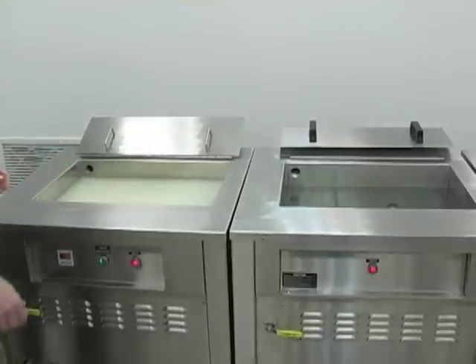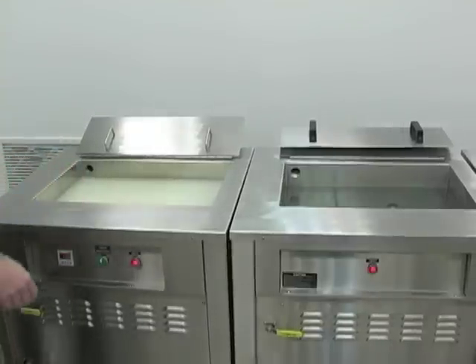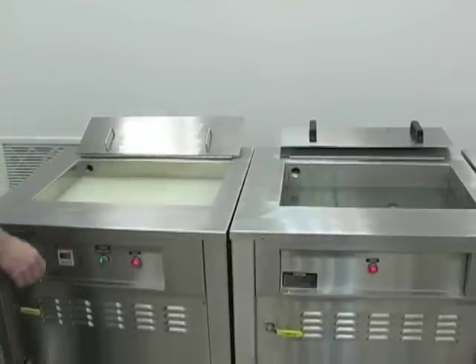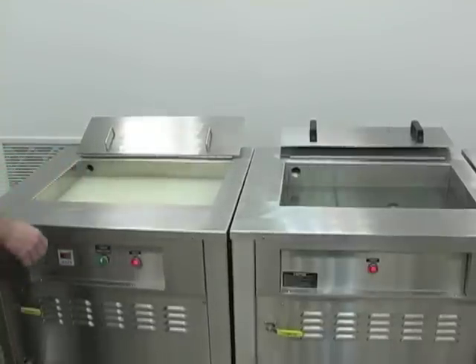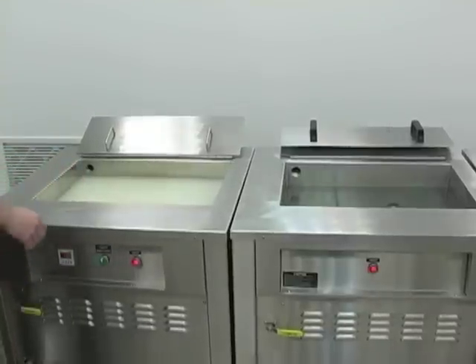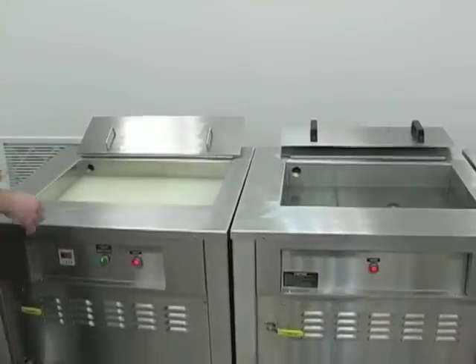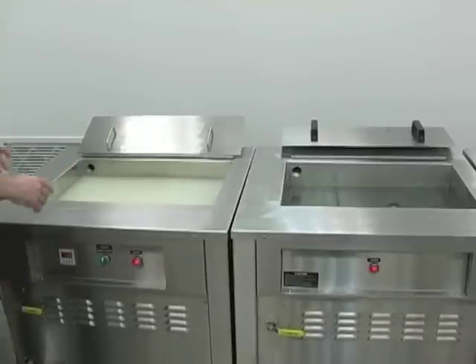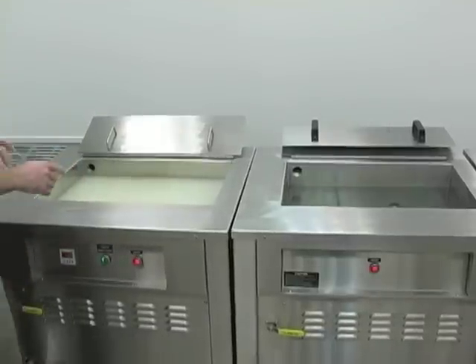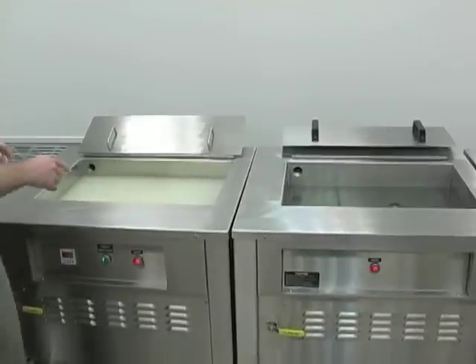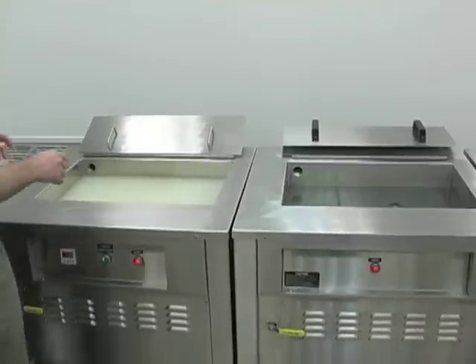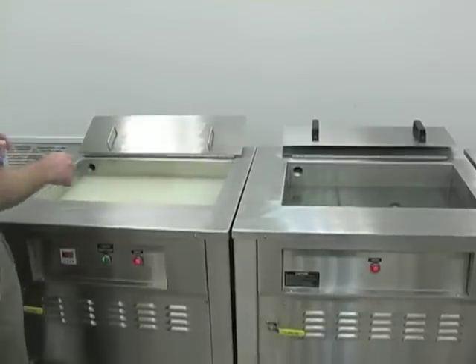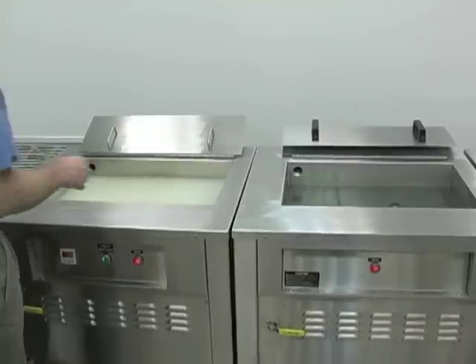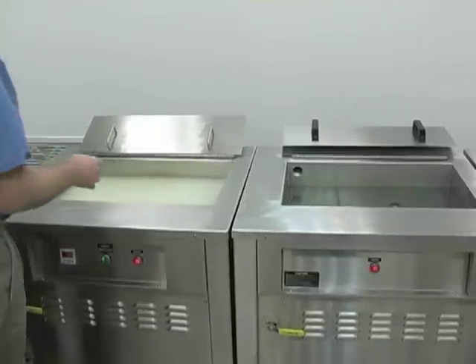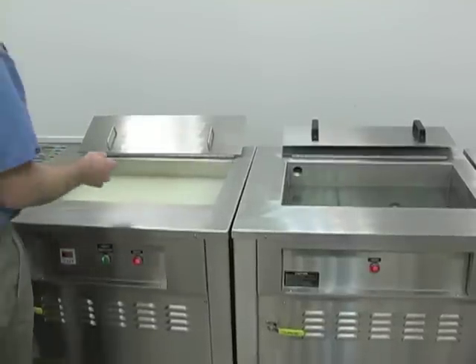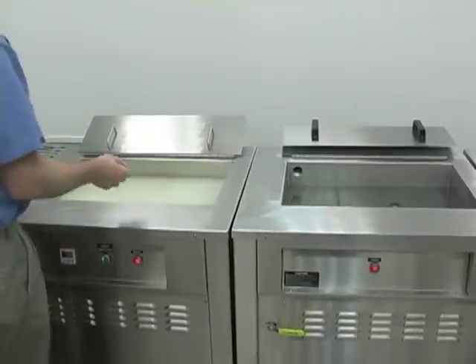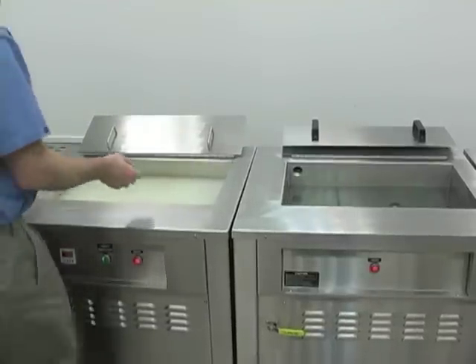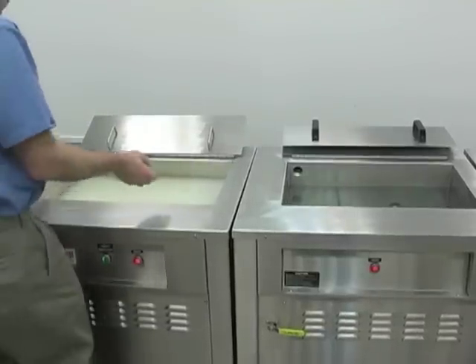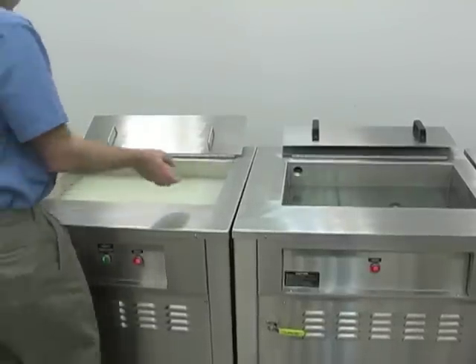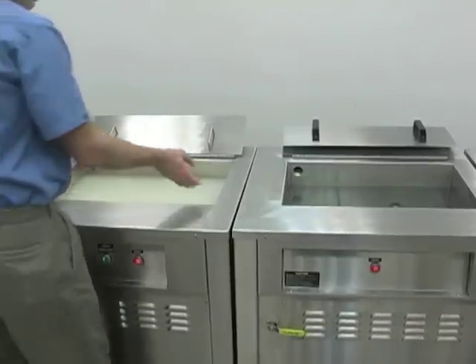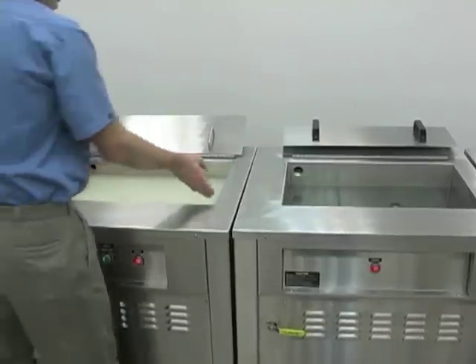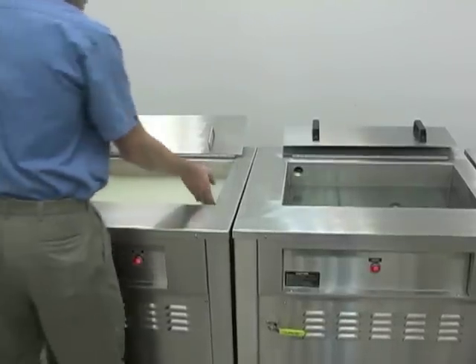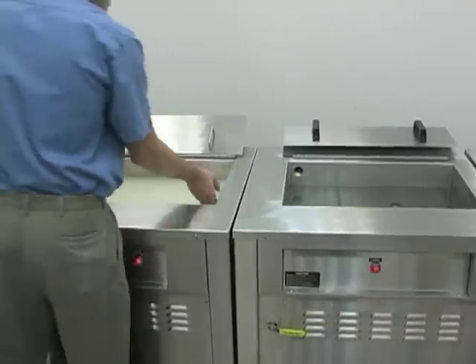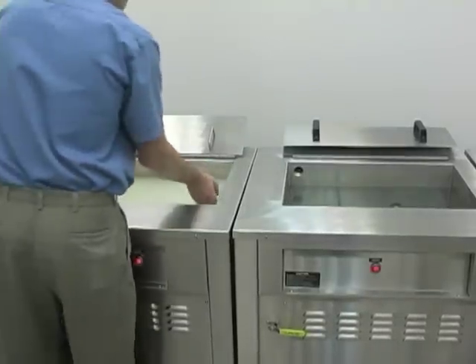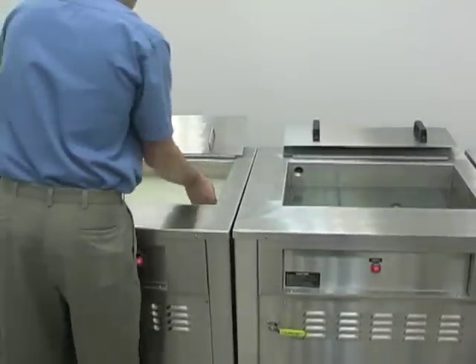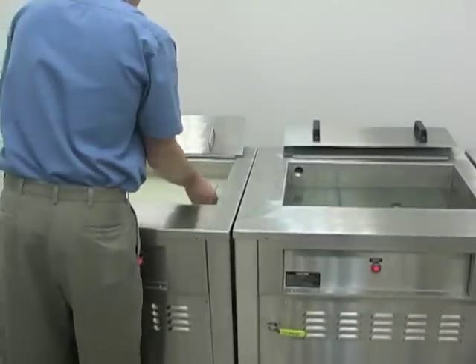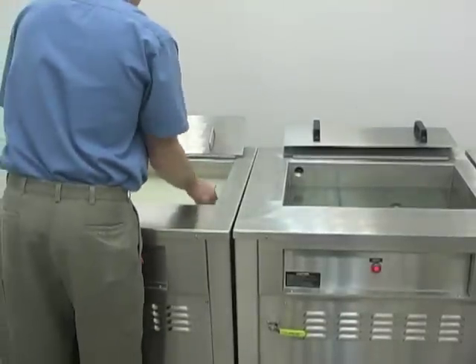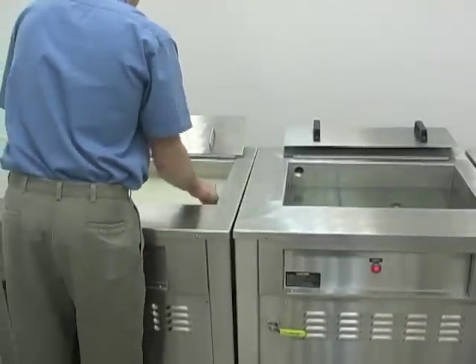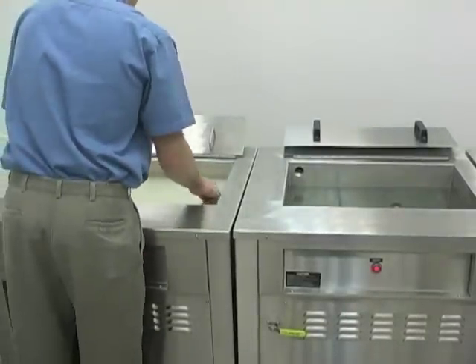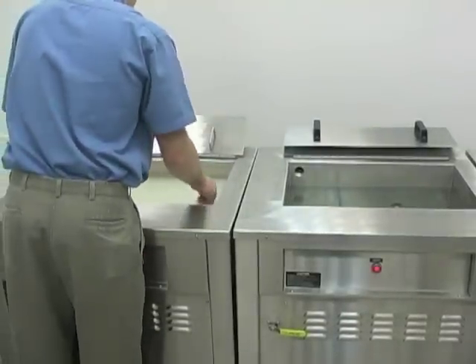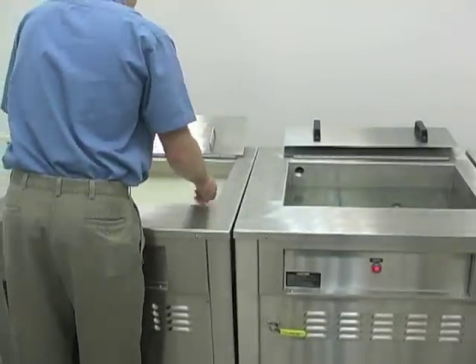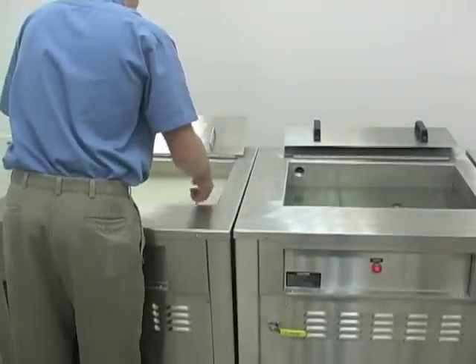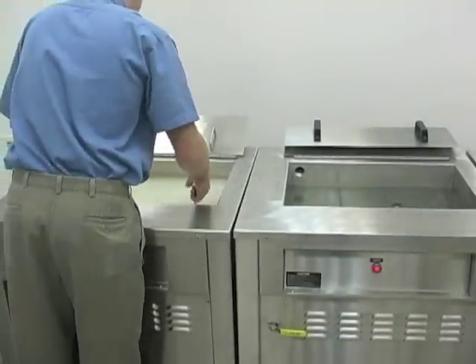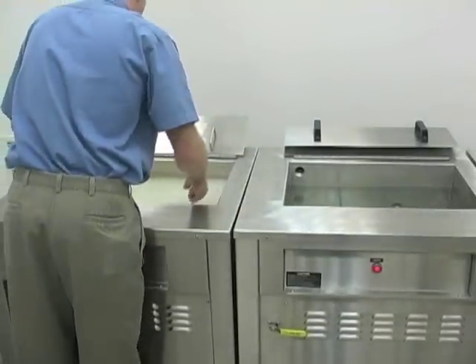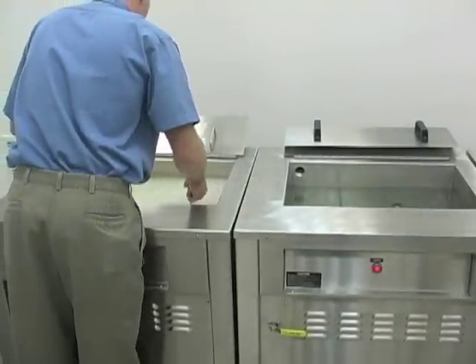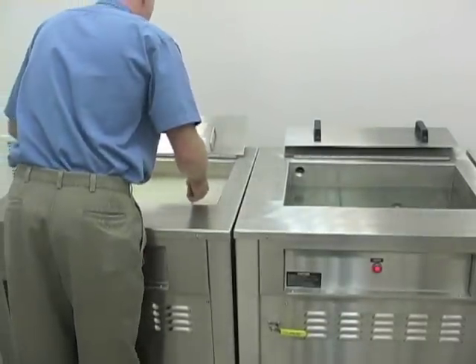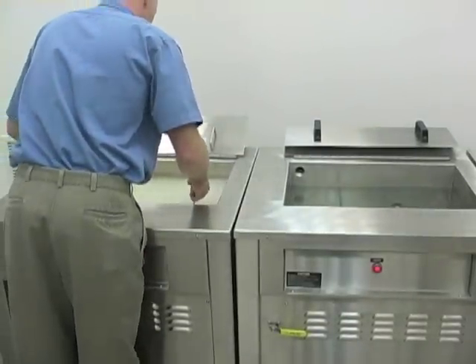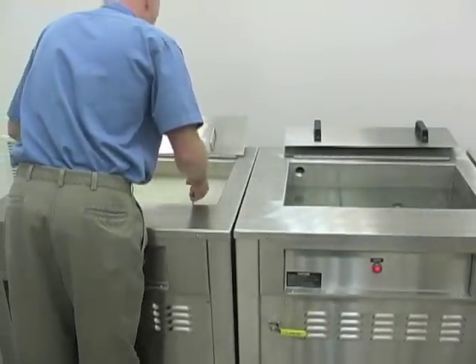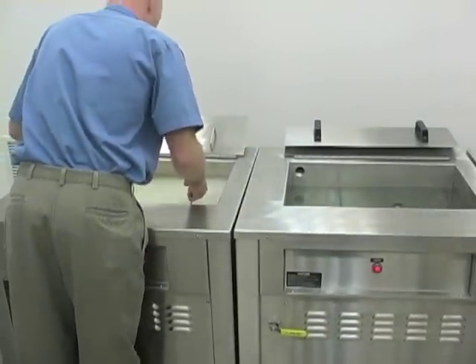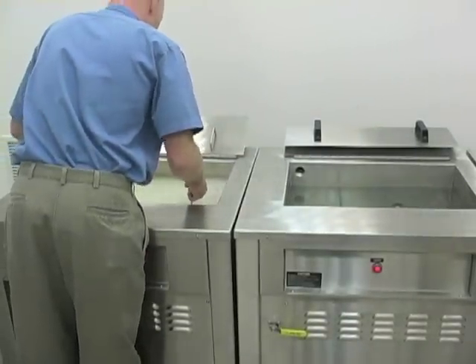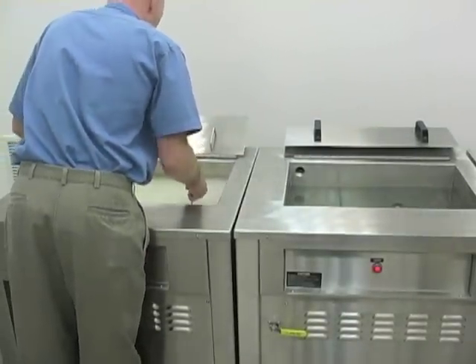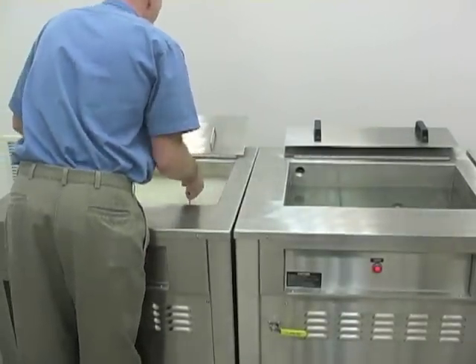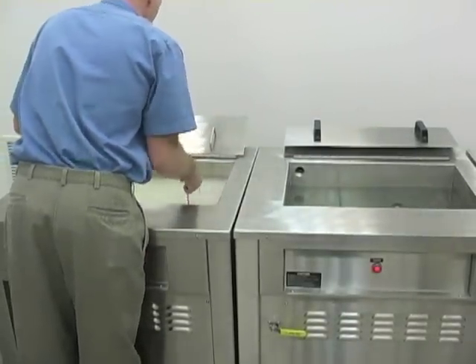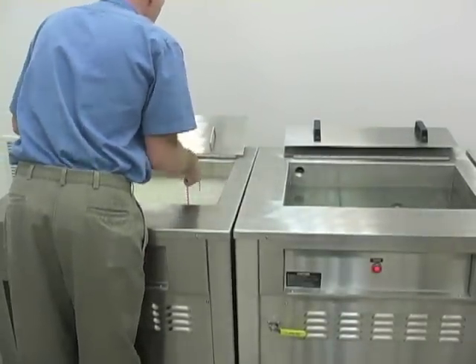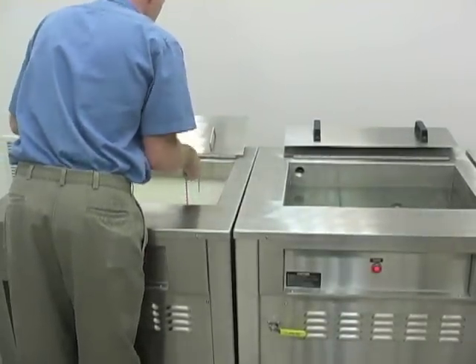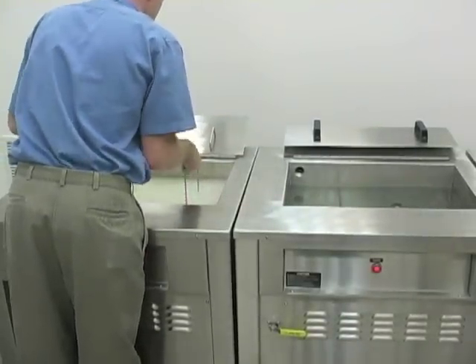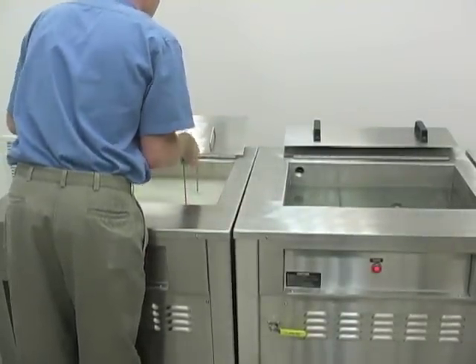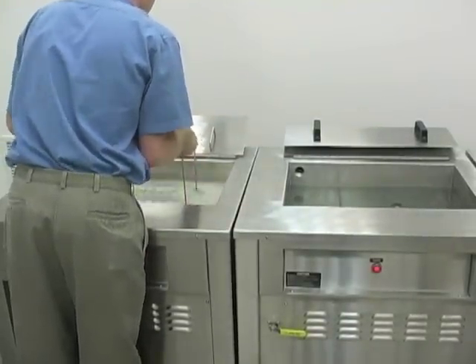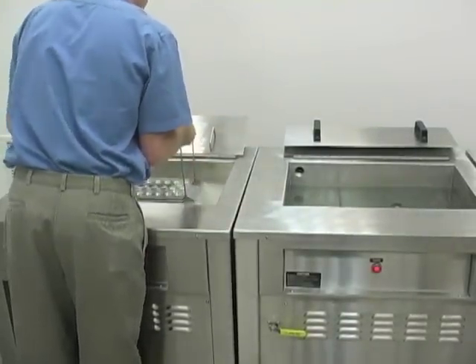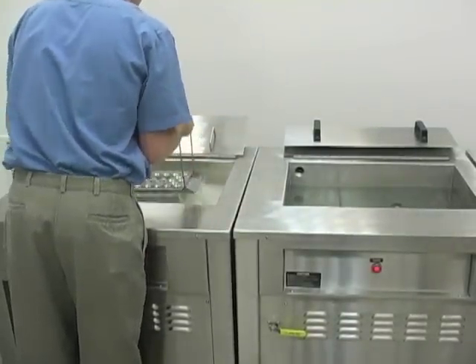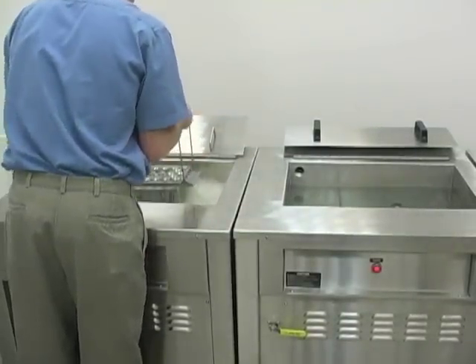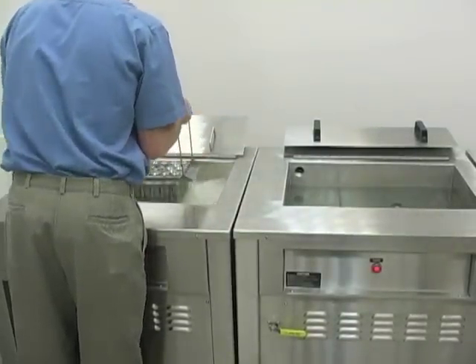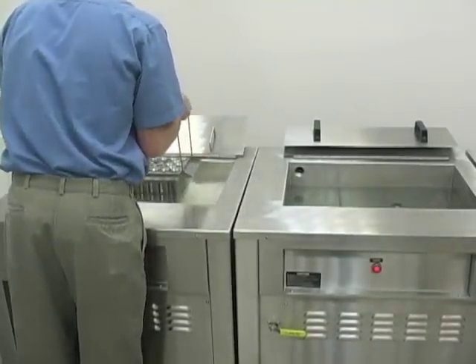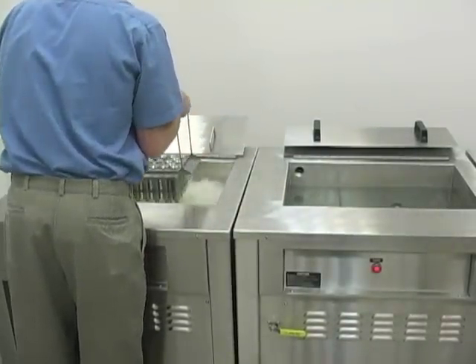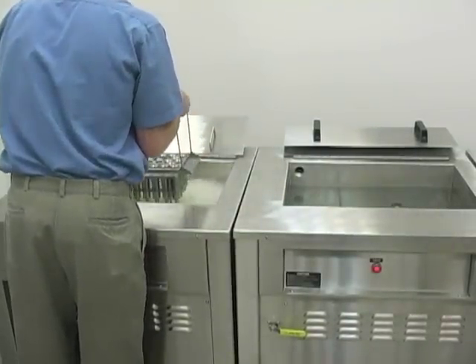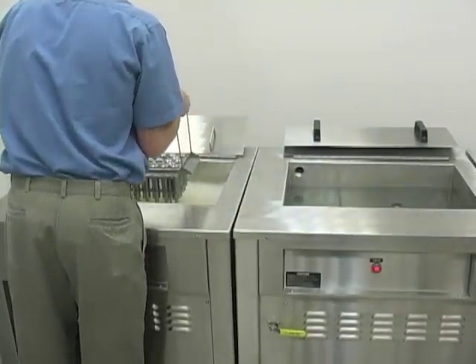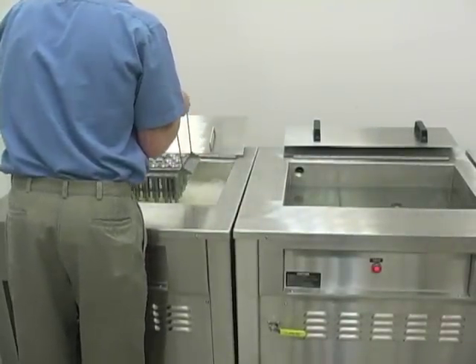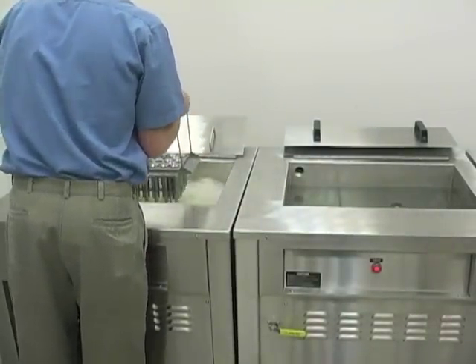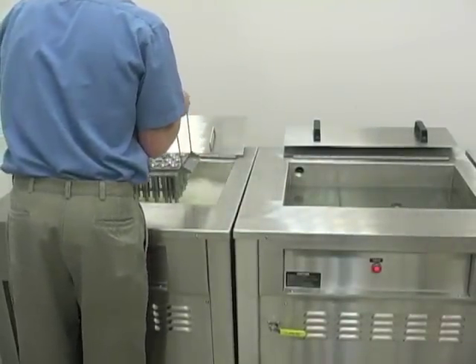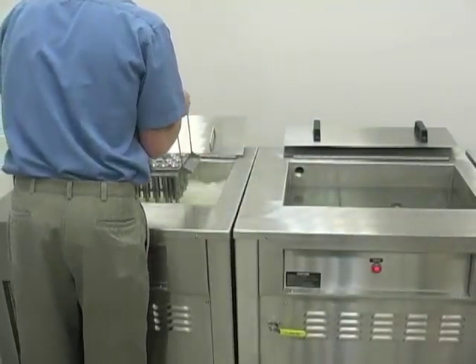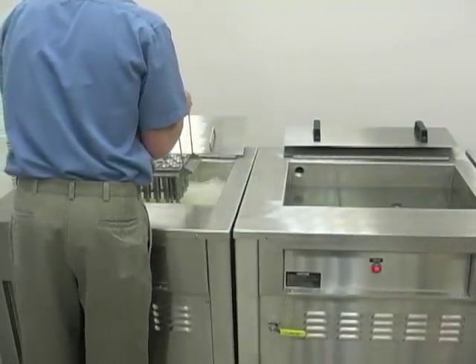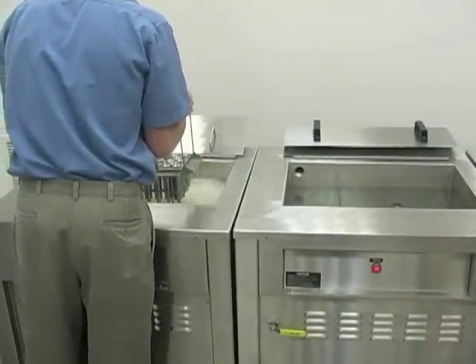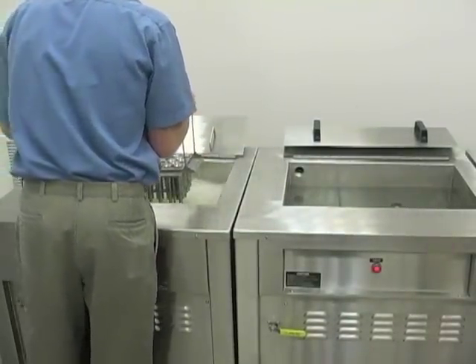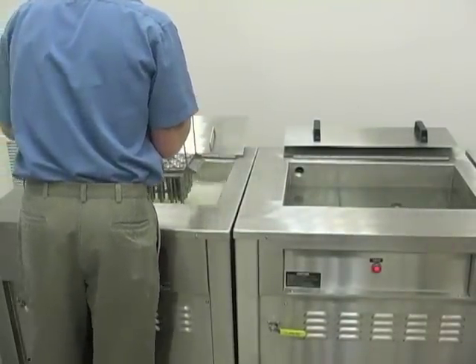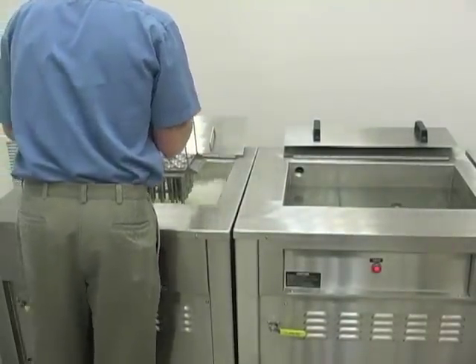The tooling will go straight from the wash unit to the rinse unit.